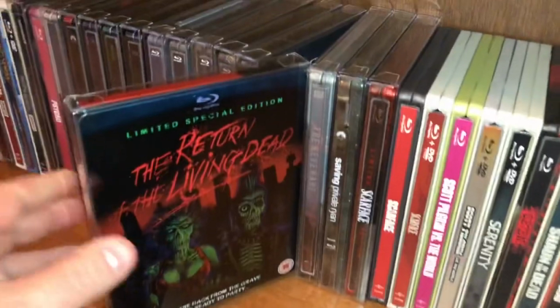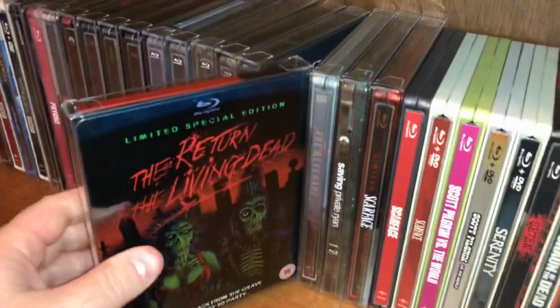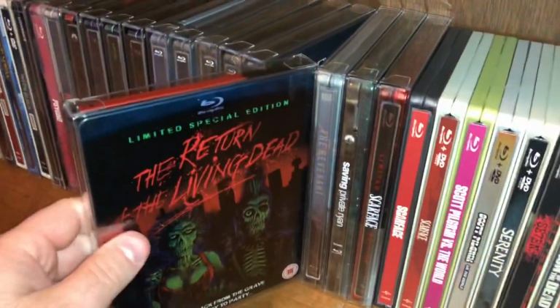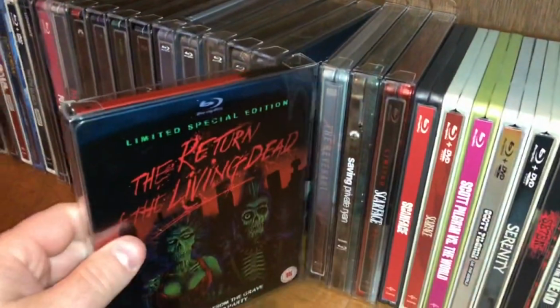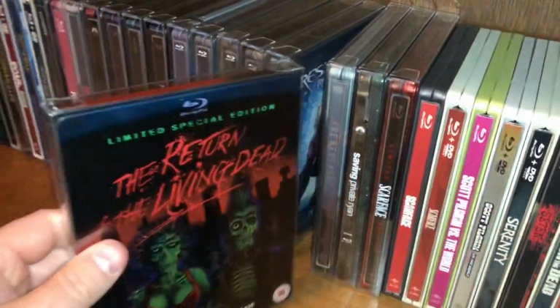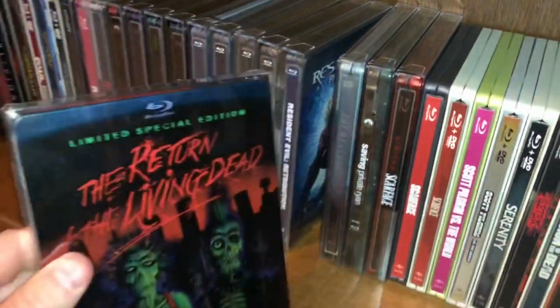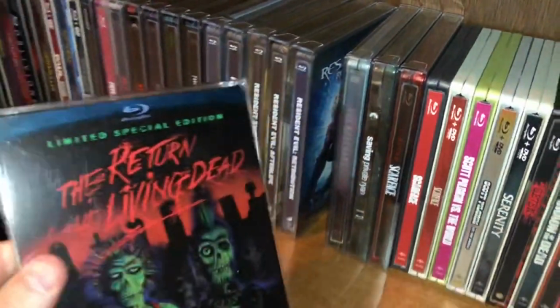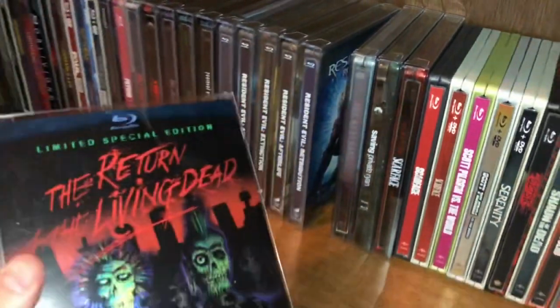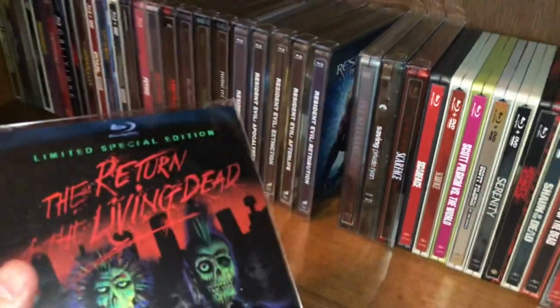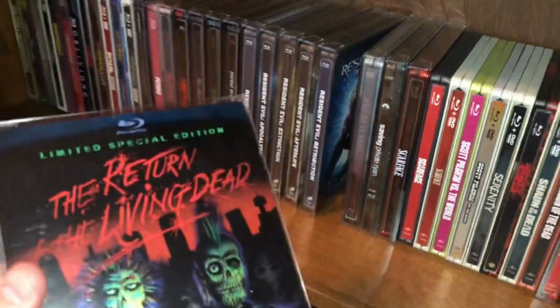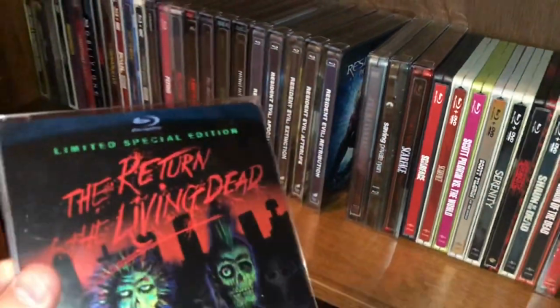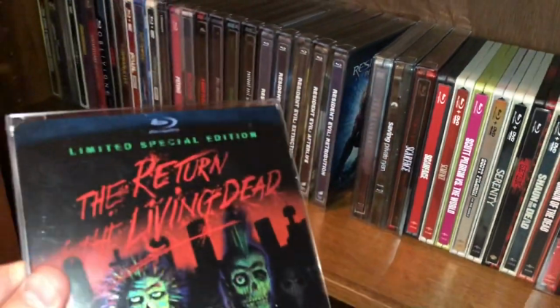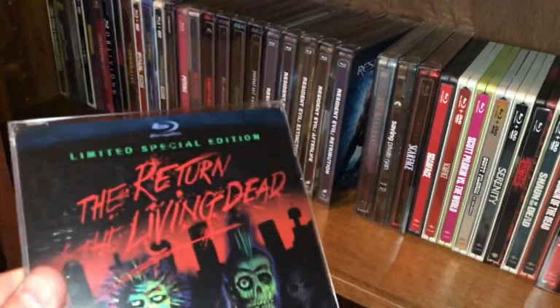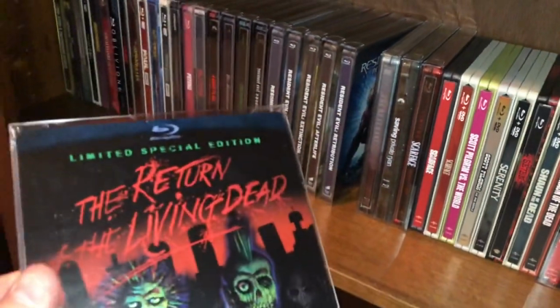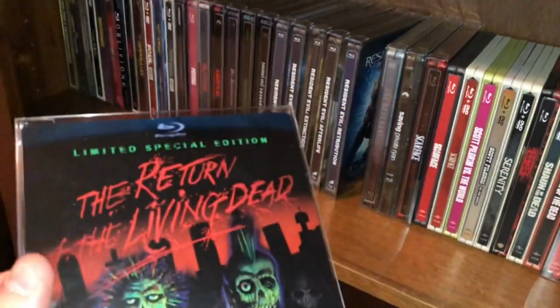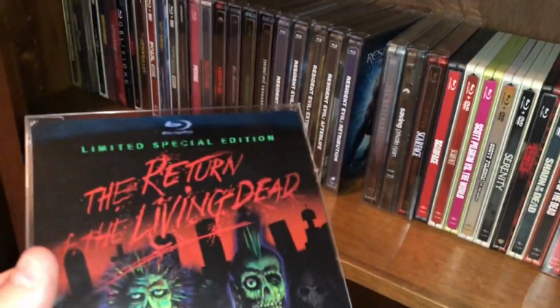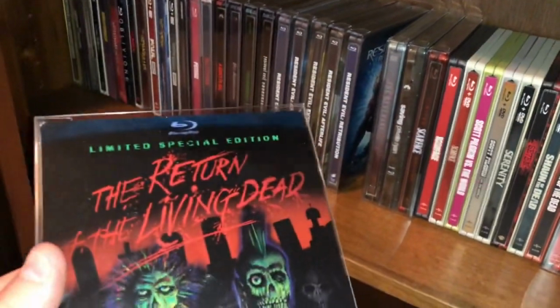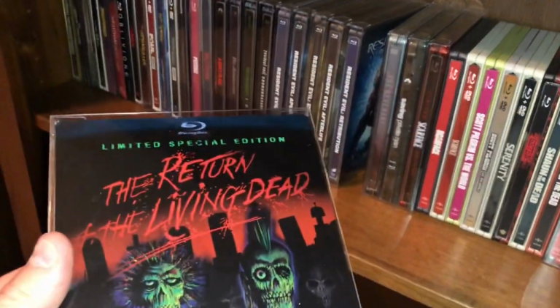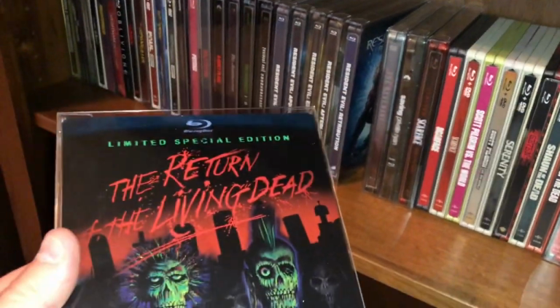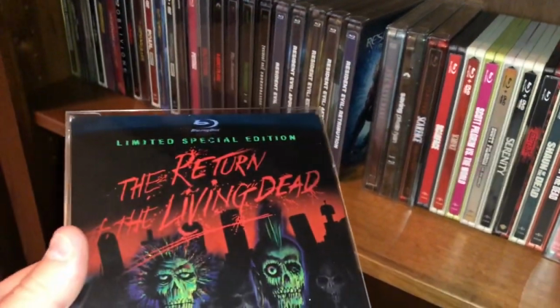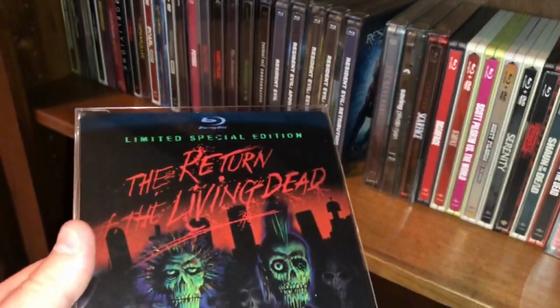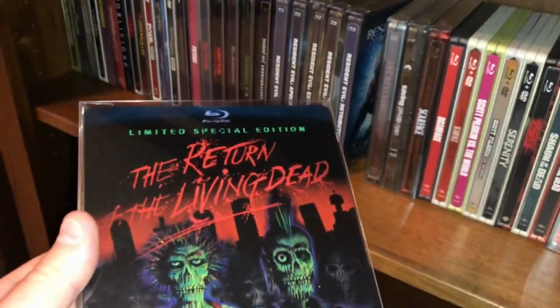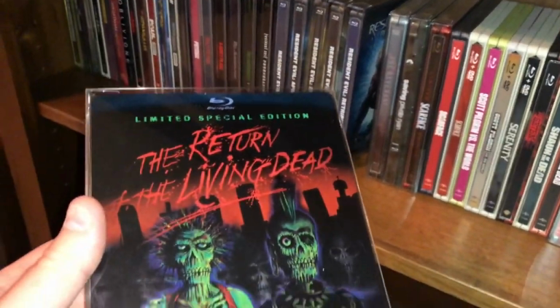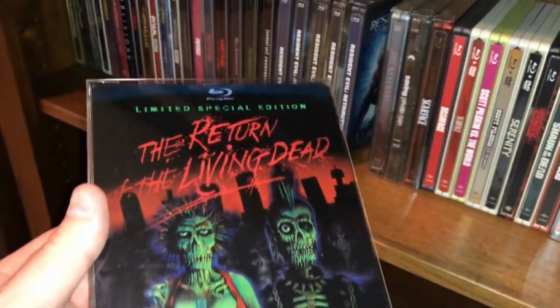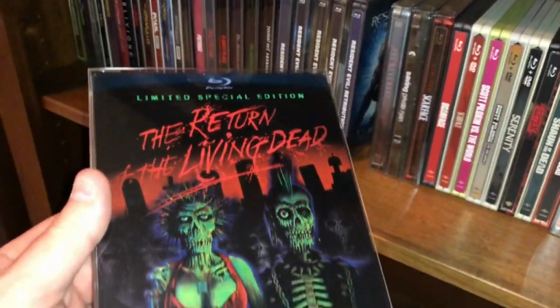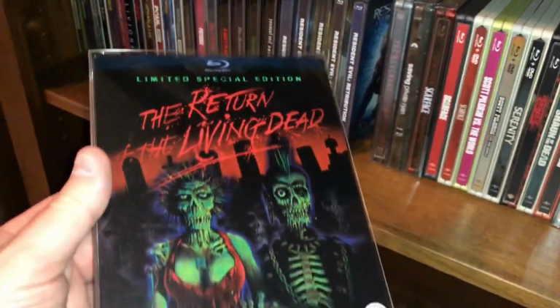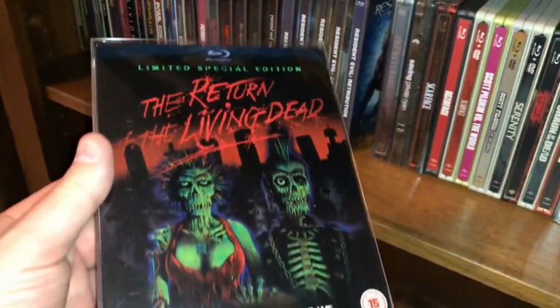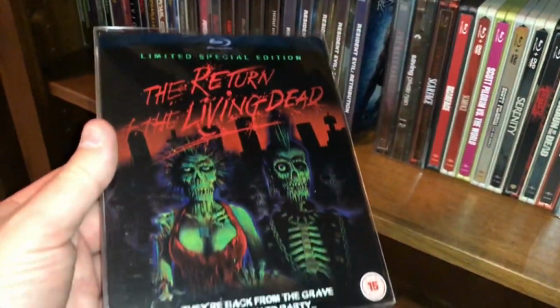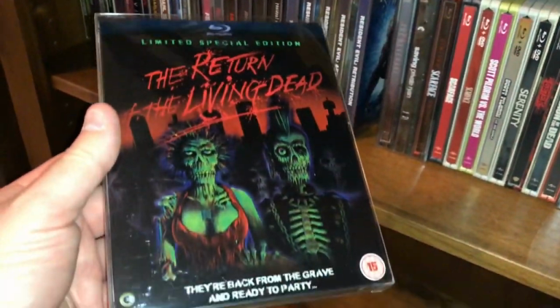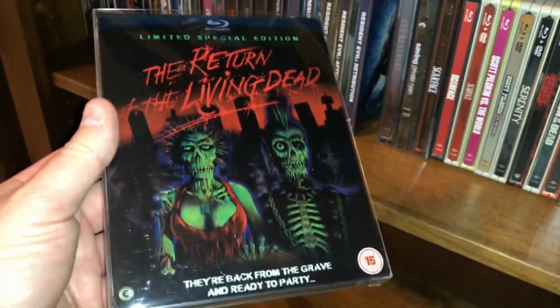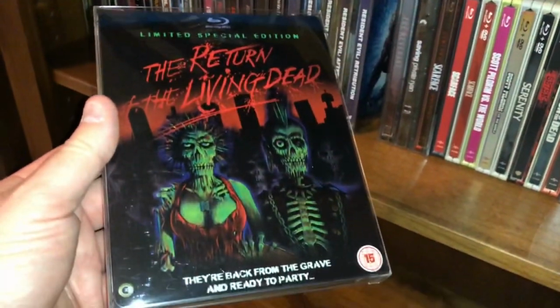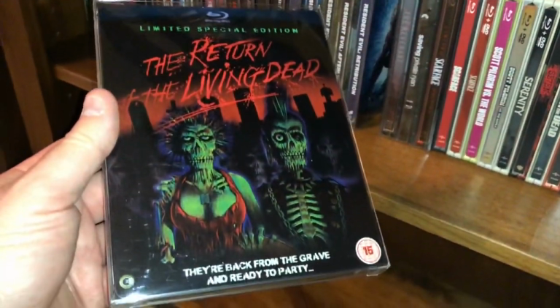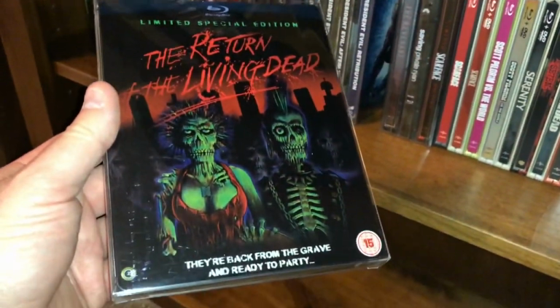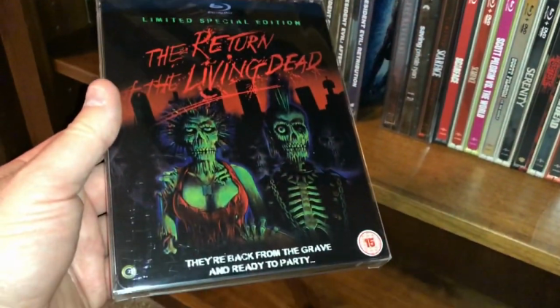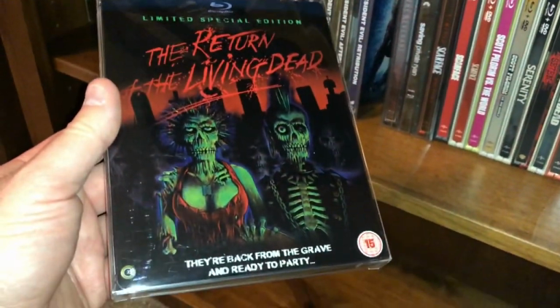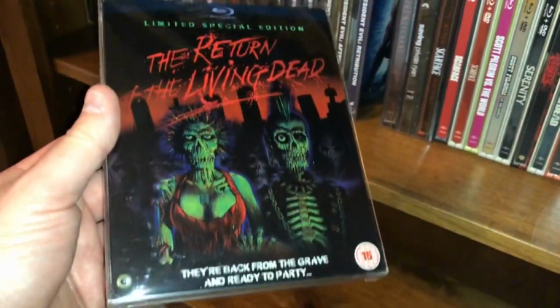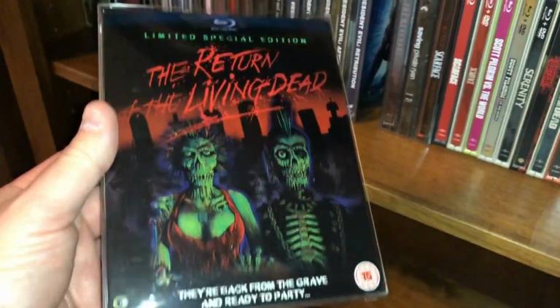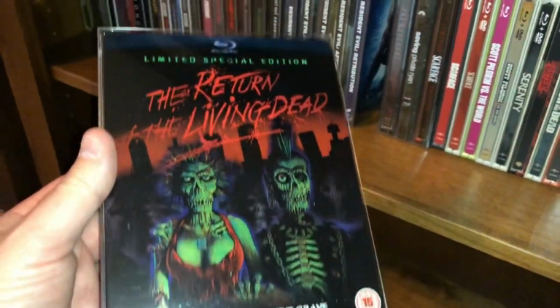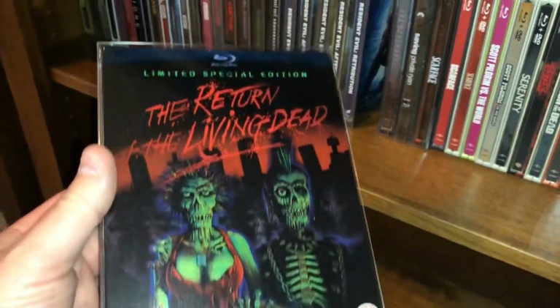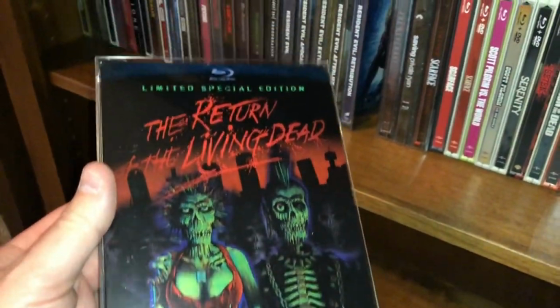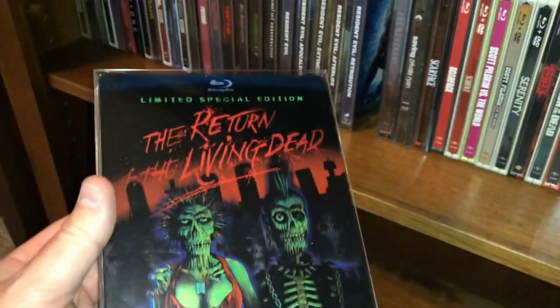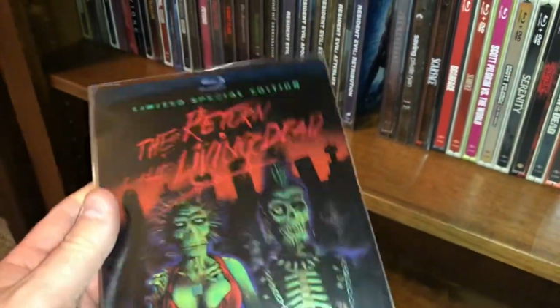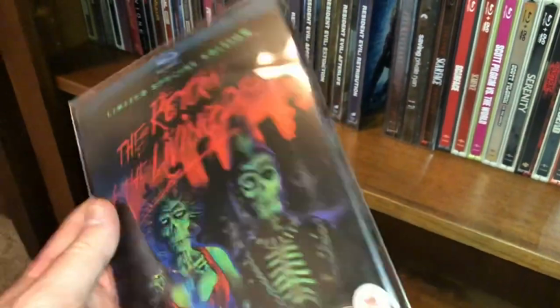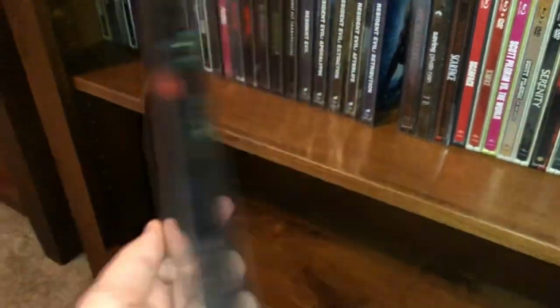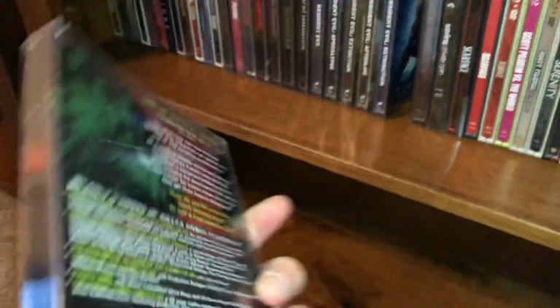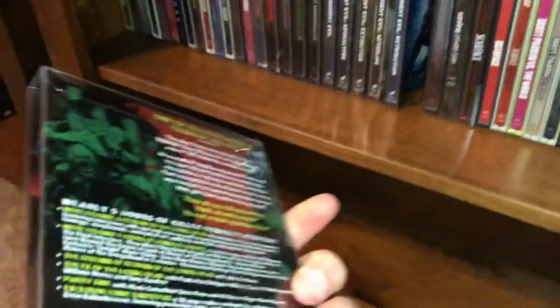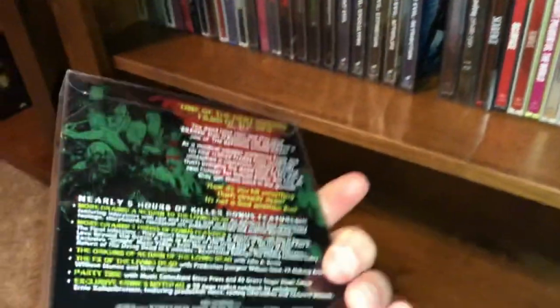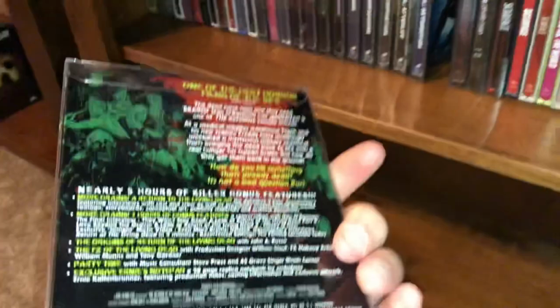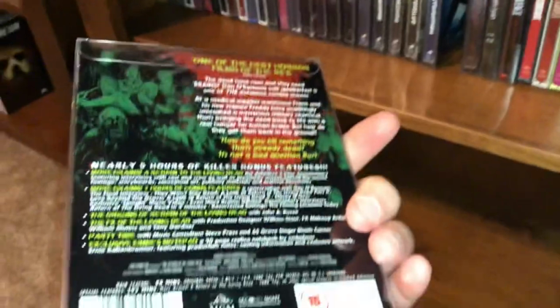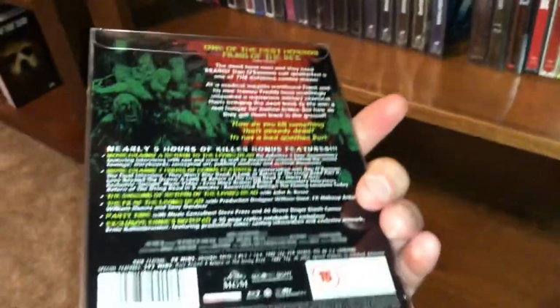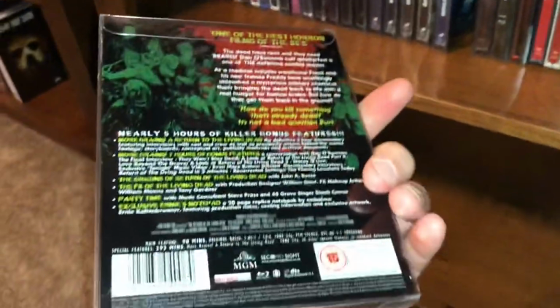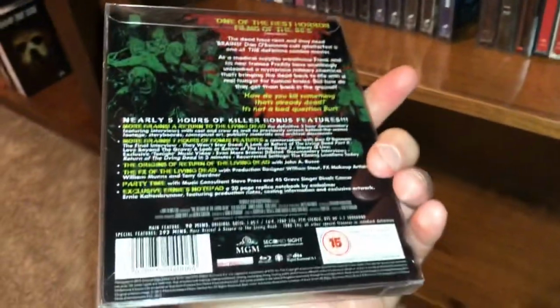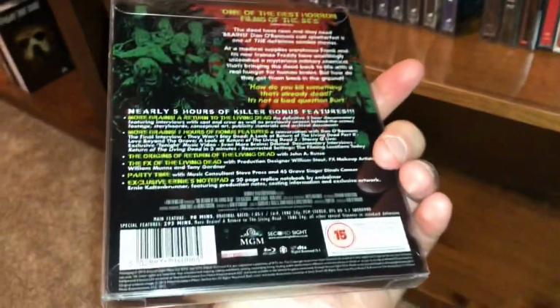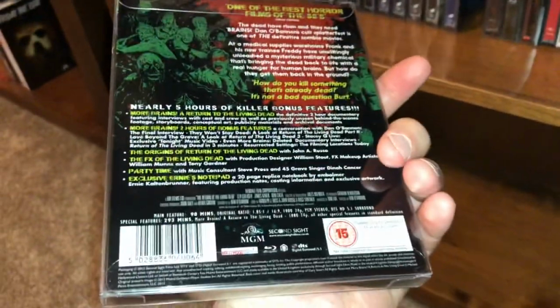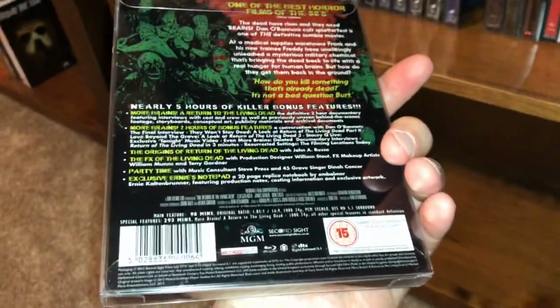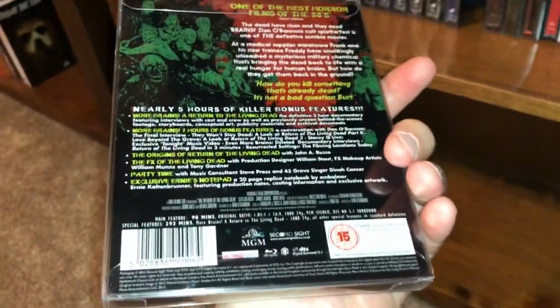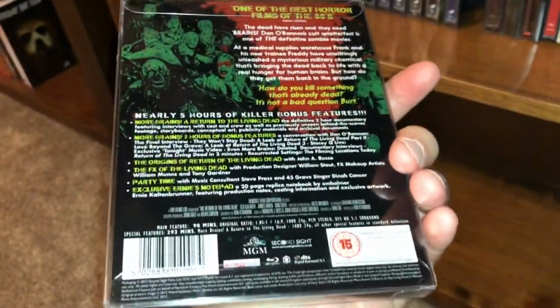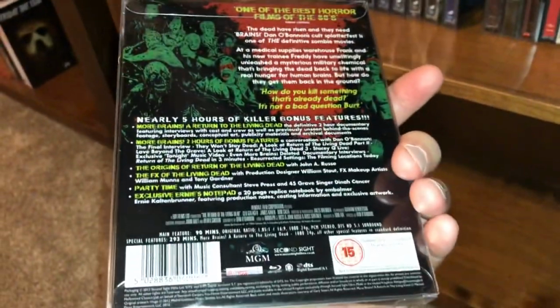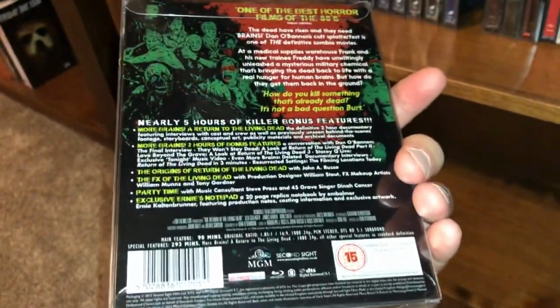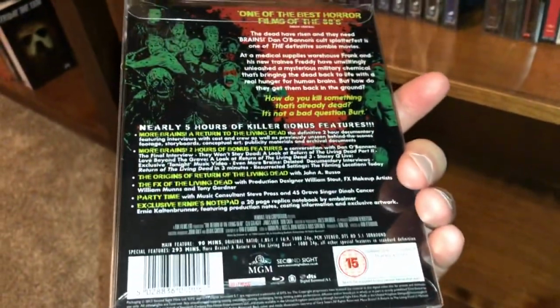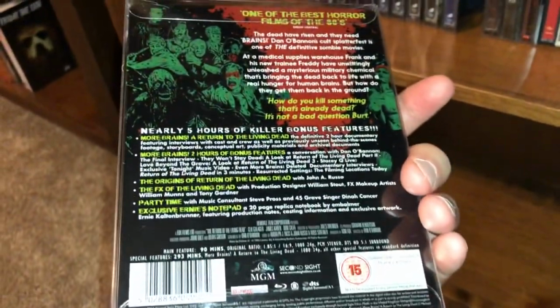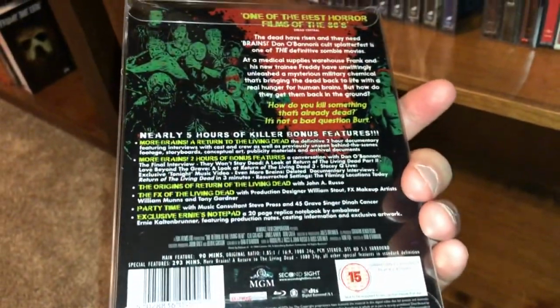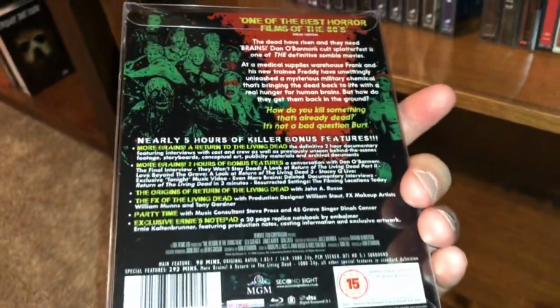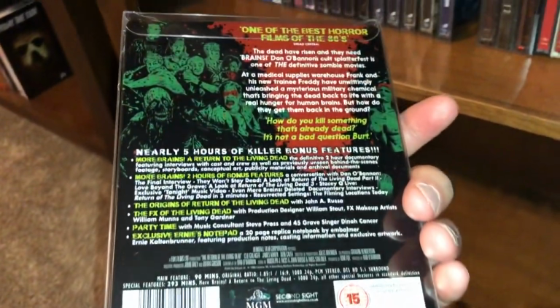And here is Second Sight's Return of the Living Dead — another hot ticket, this one sold out pretty quick. This one came out a long time ago — 2012.